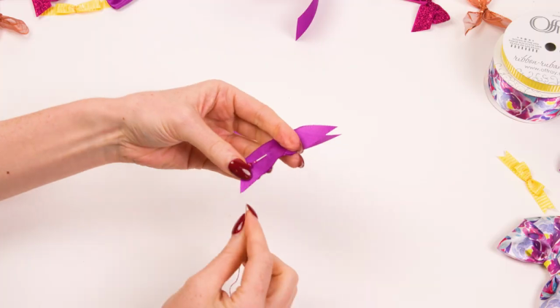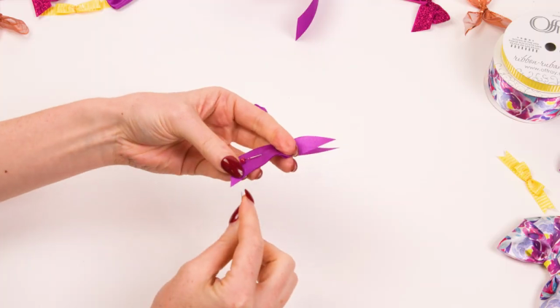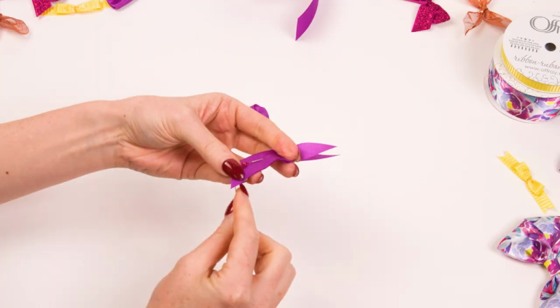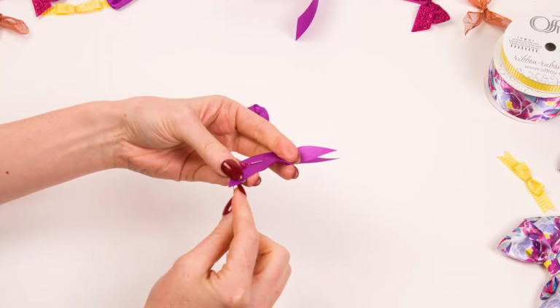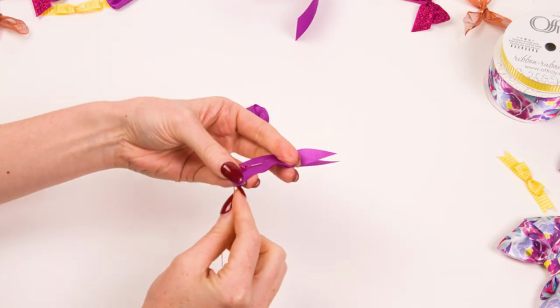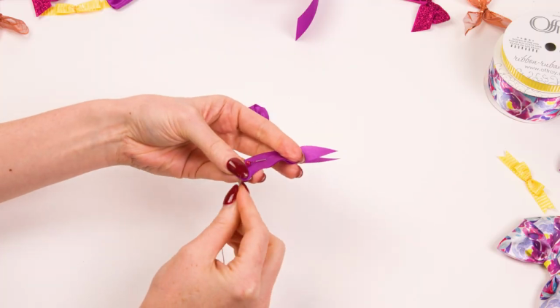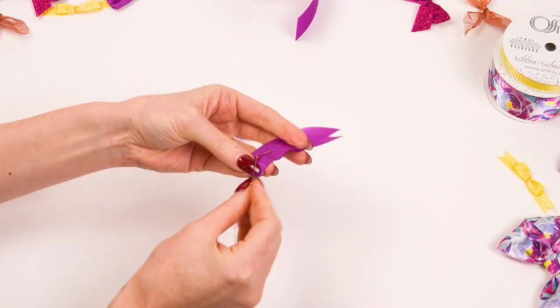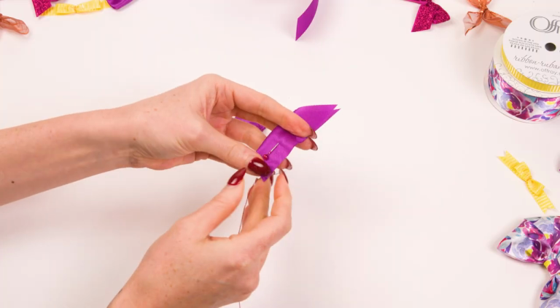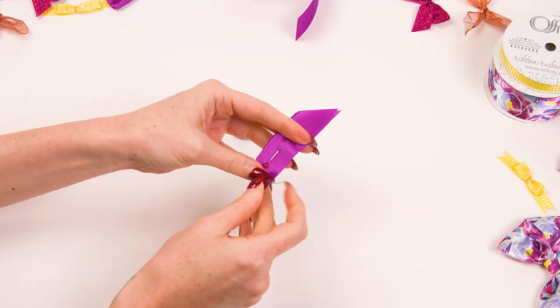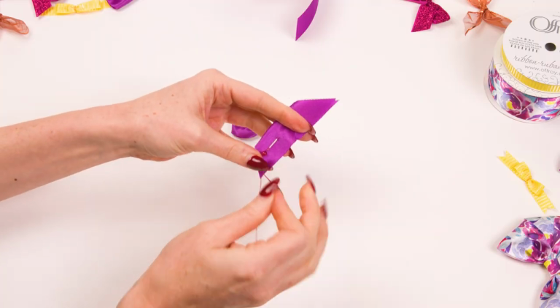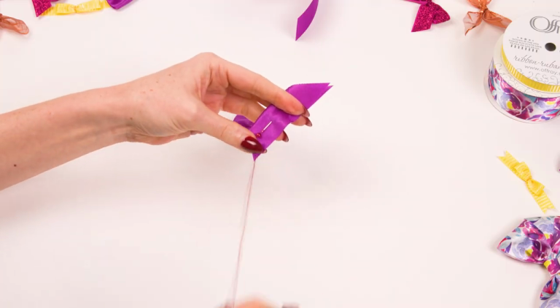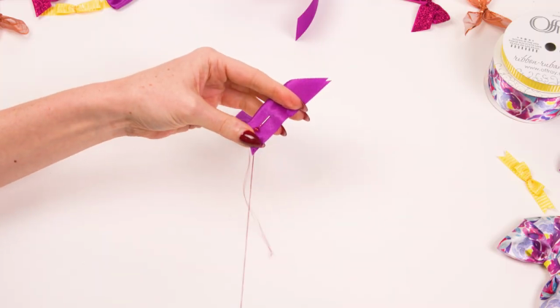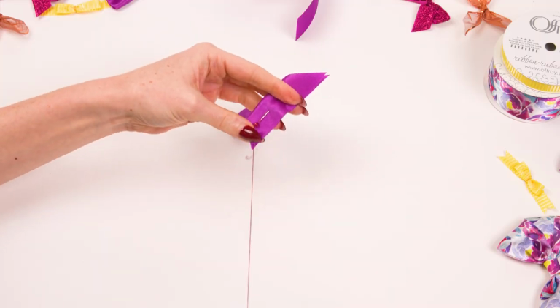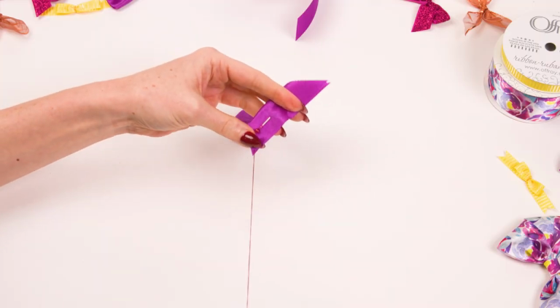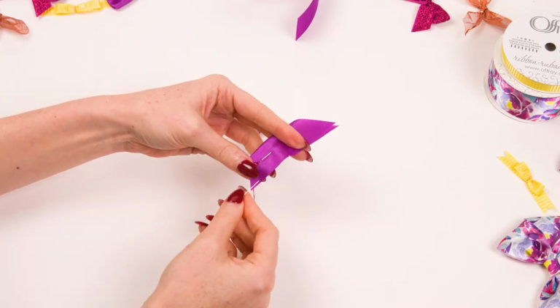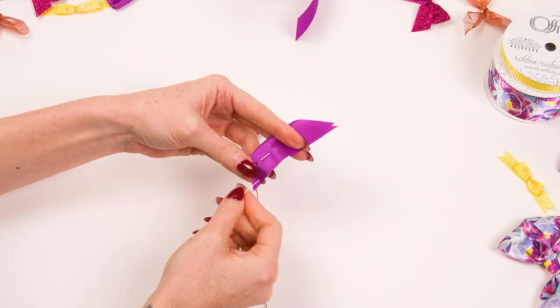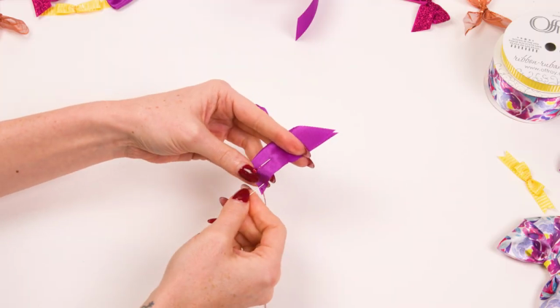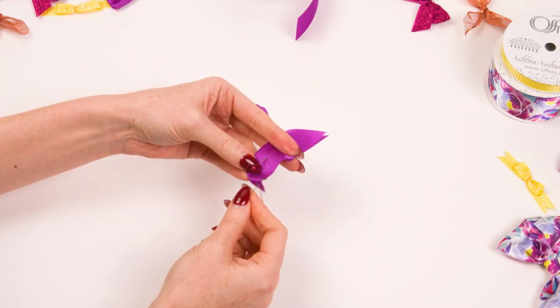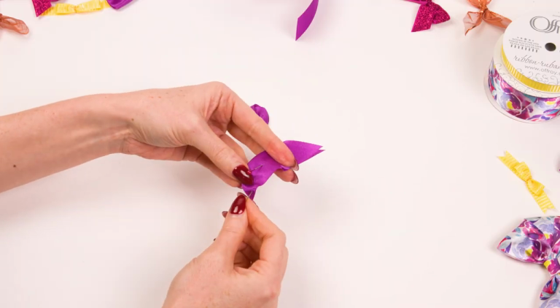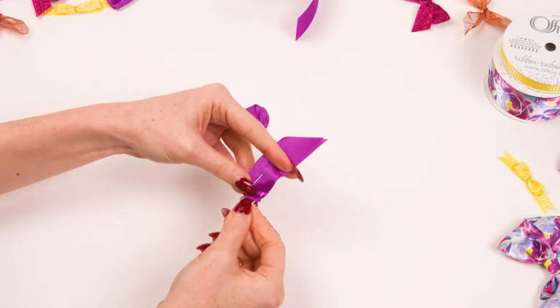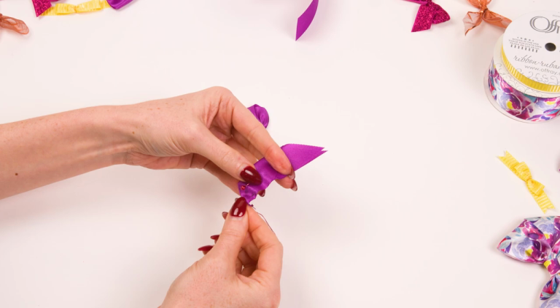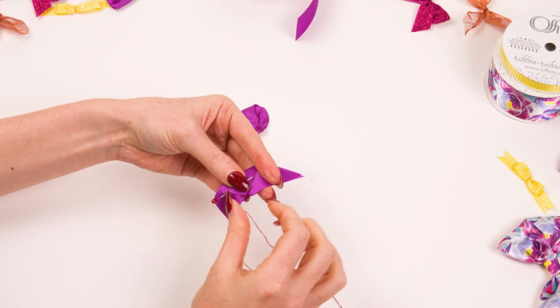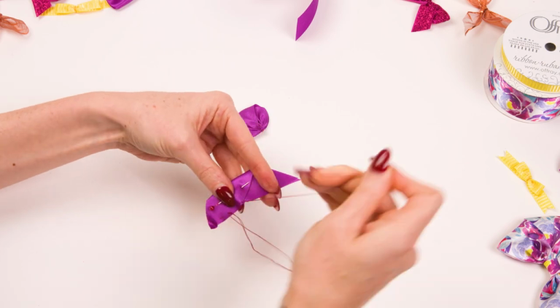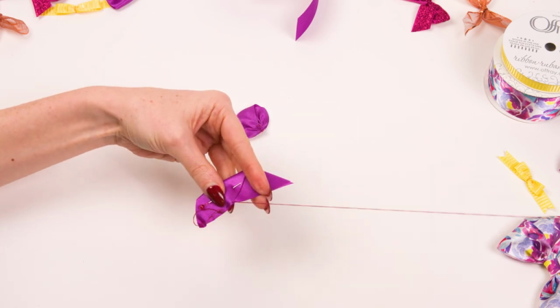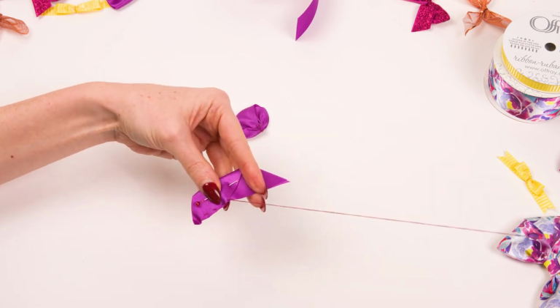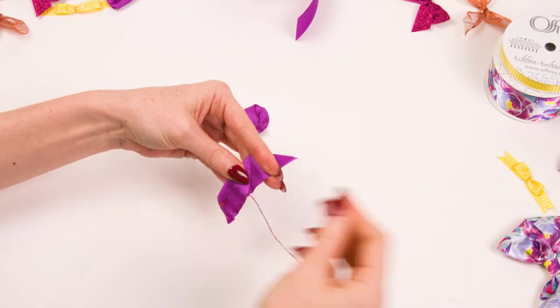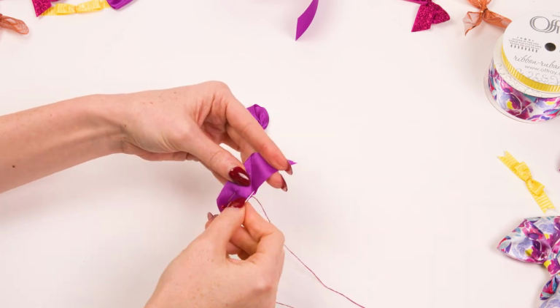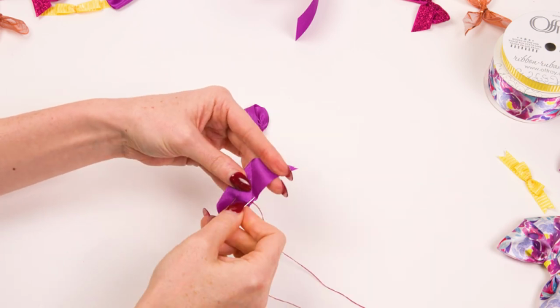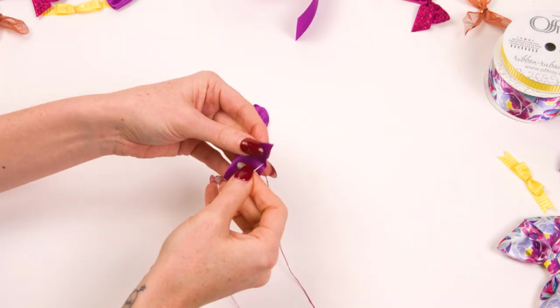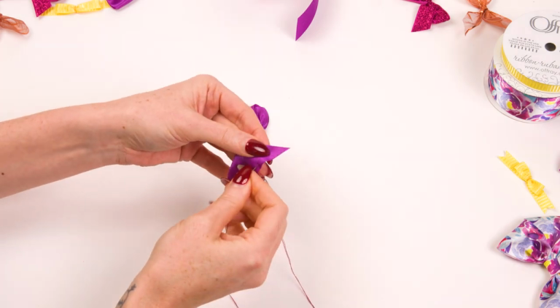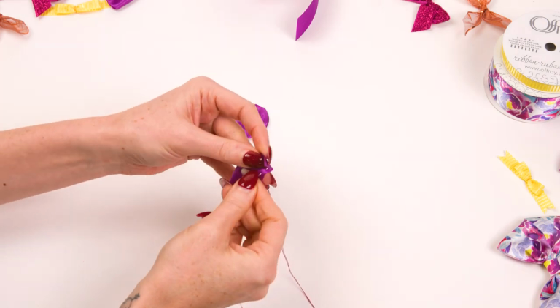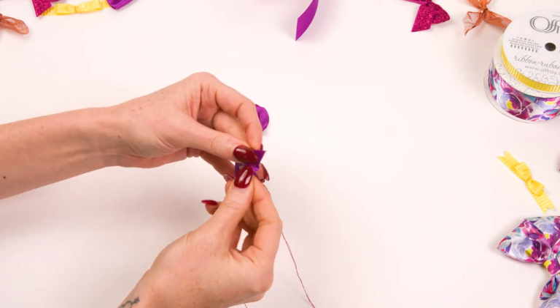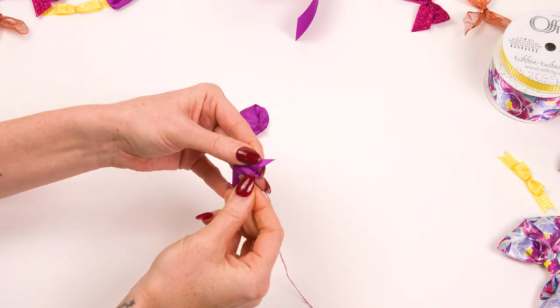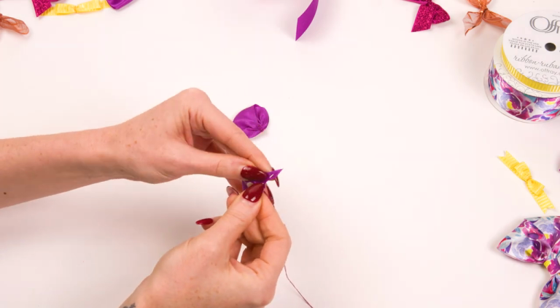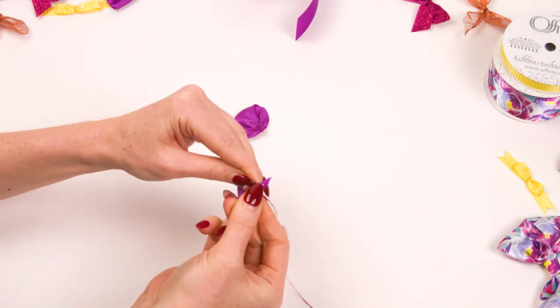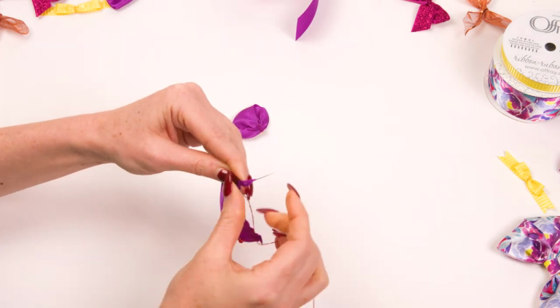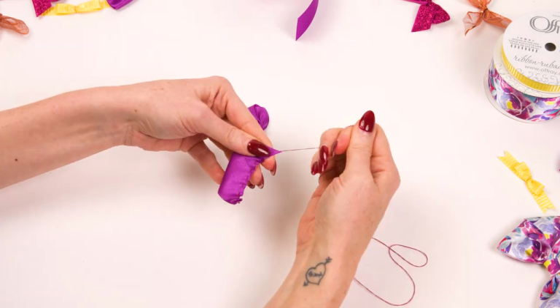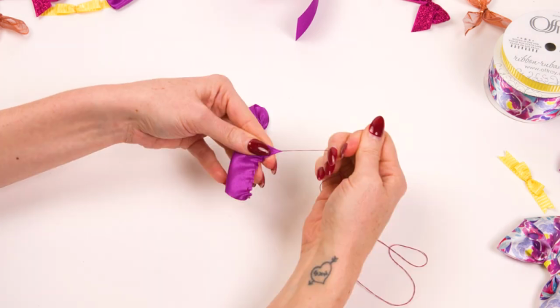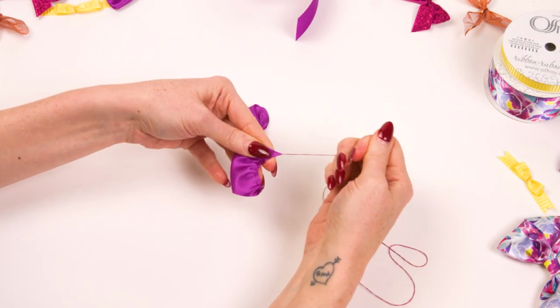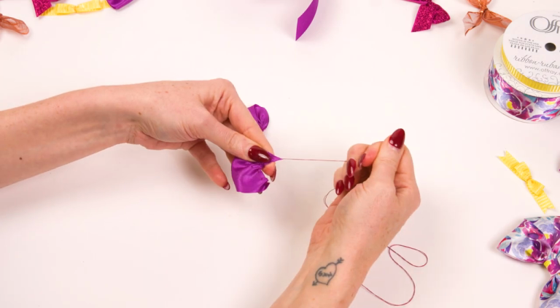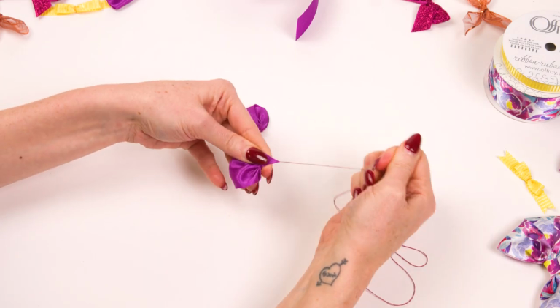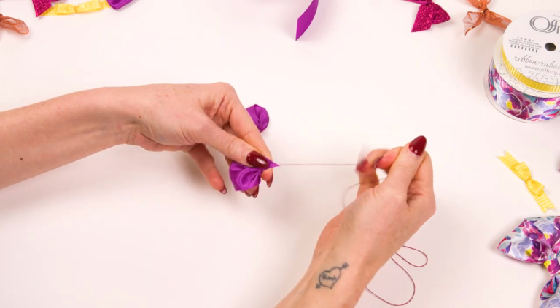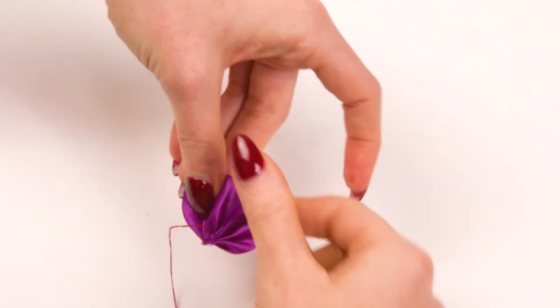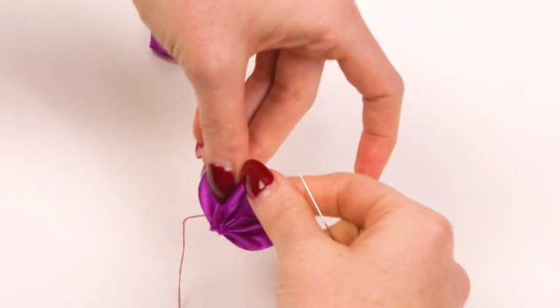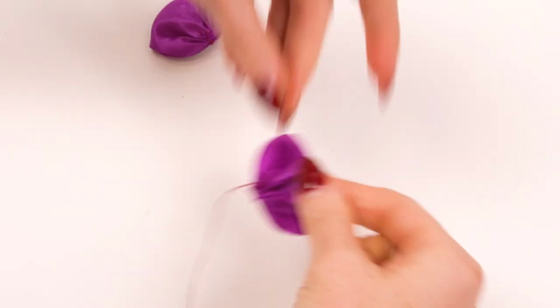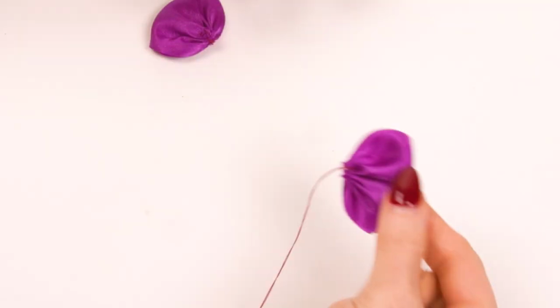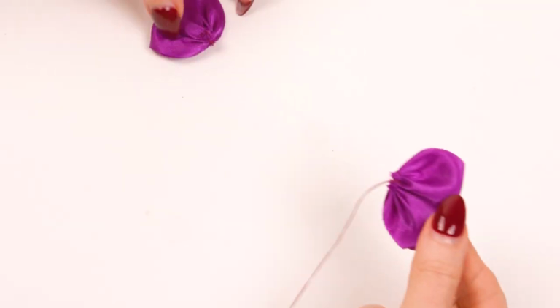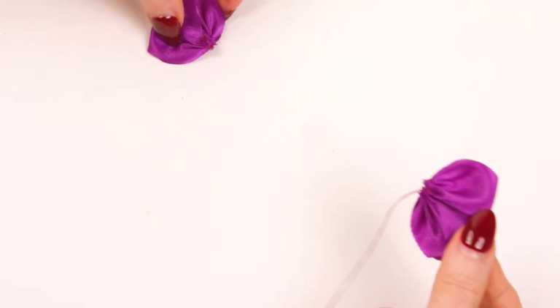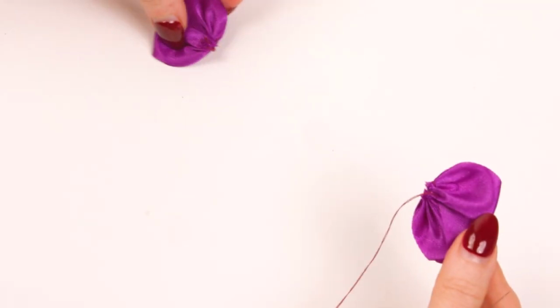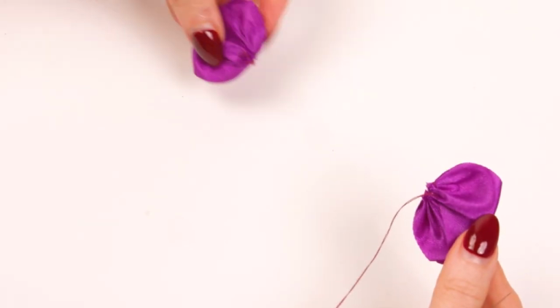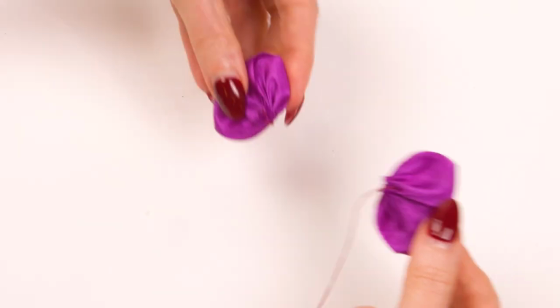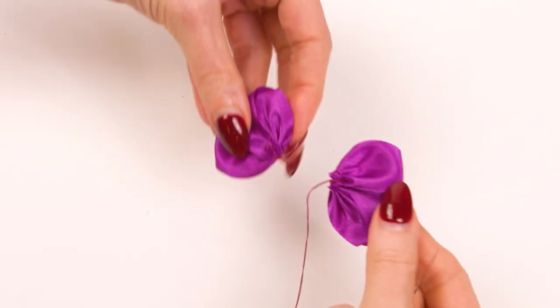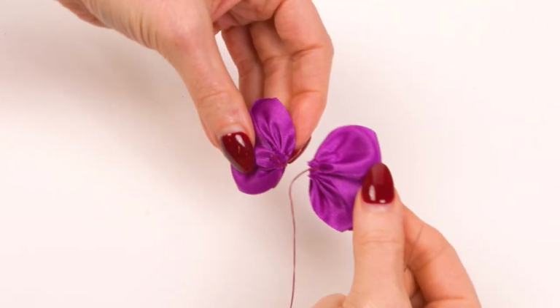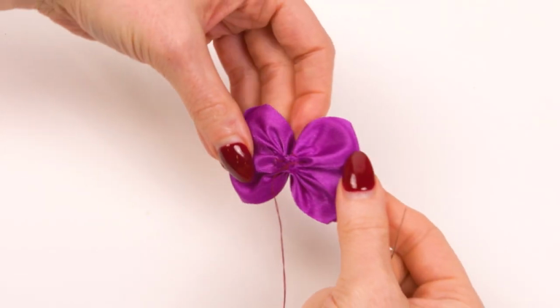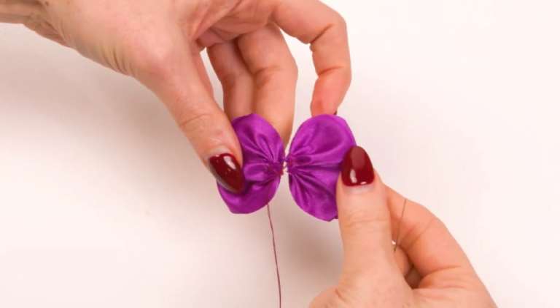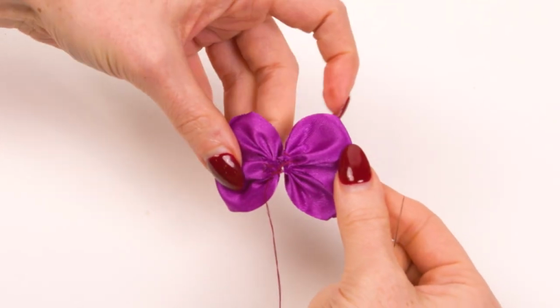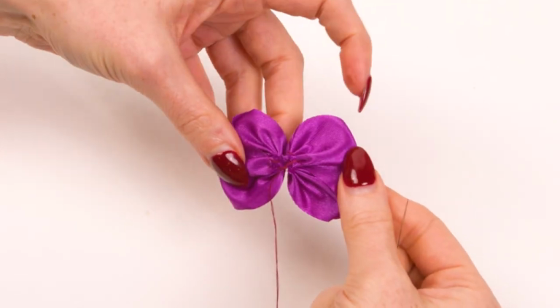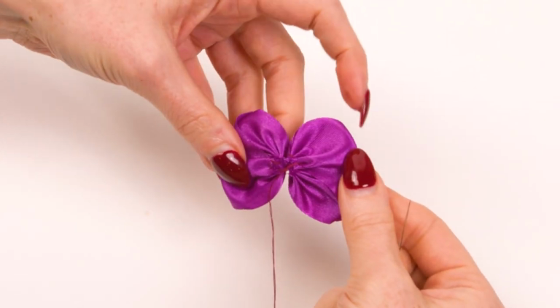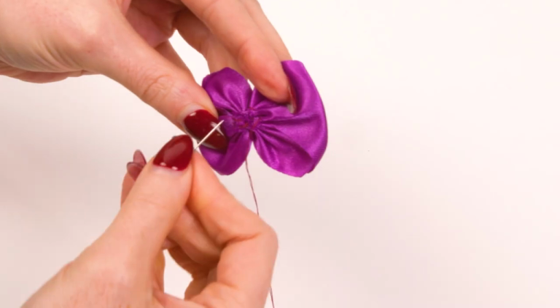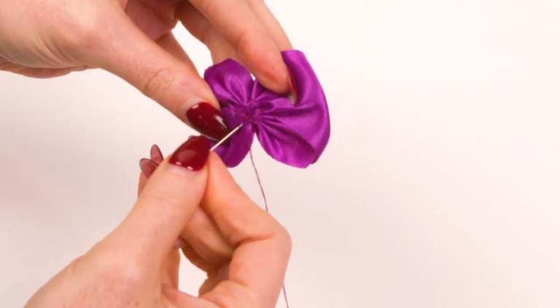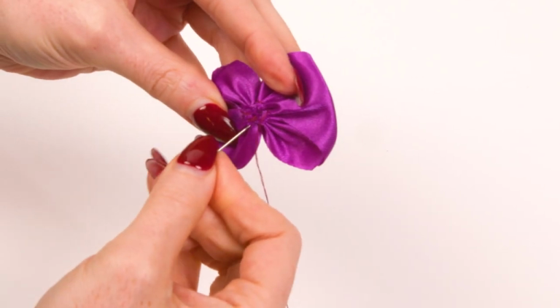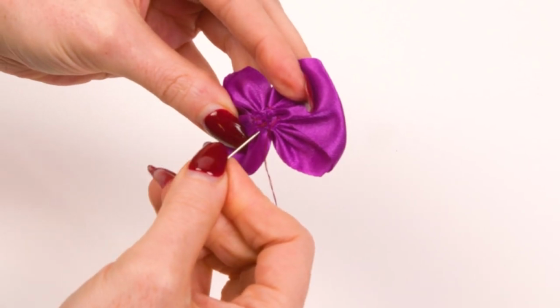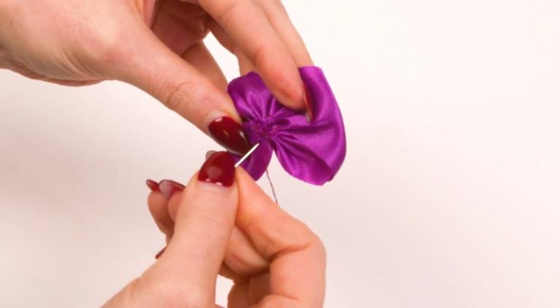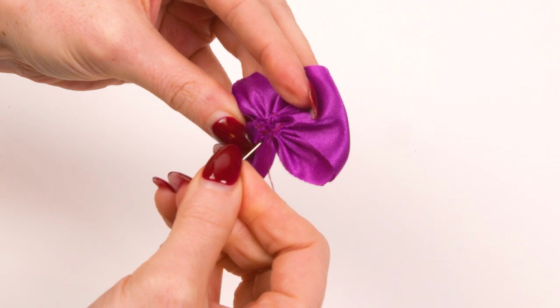Repeat this with the remaining ribbon. Once you have two pieces, stitch them together at the gather.